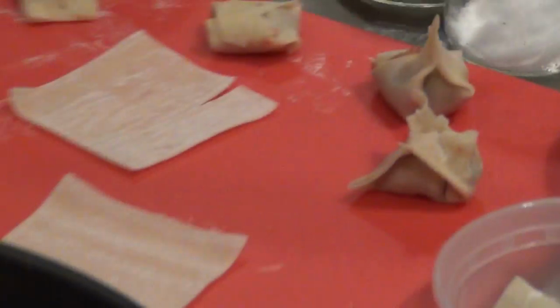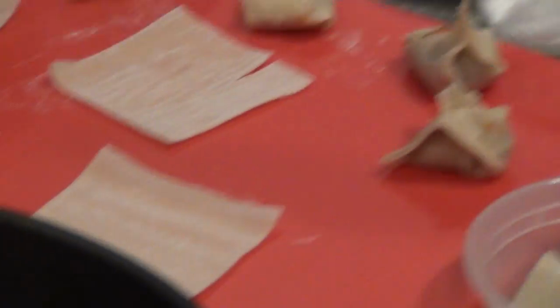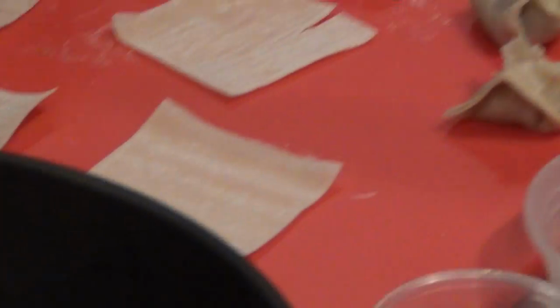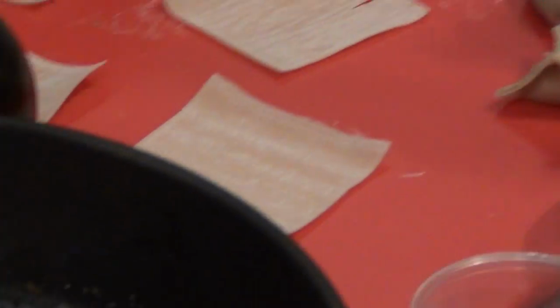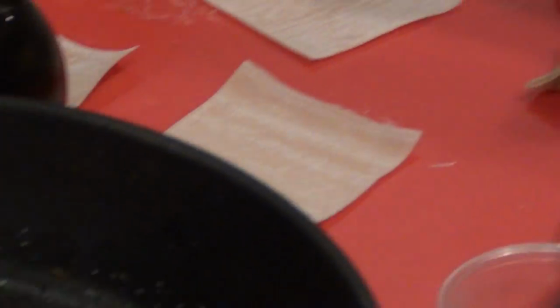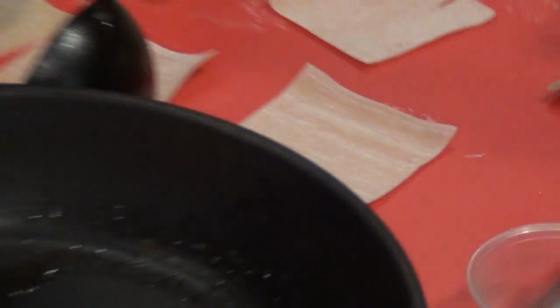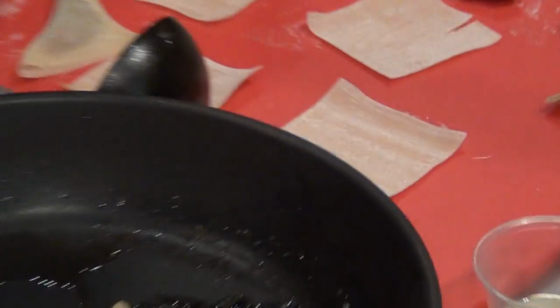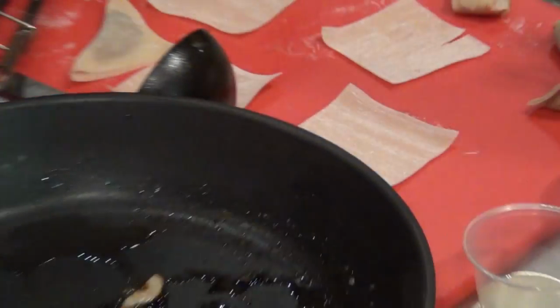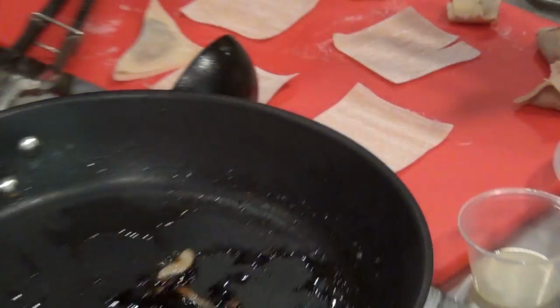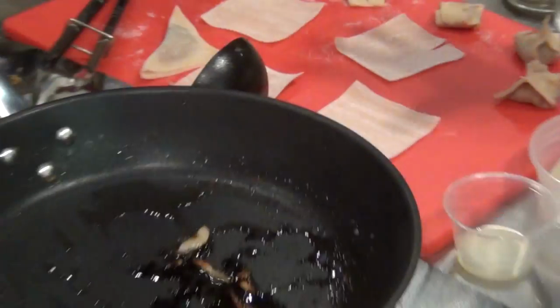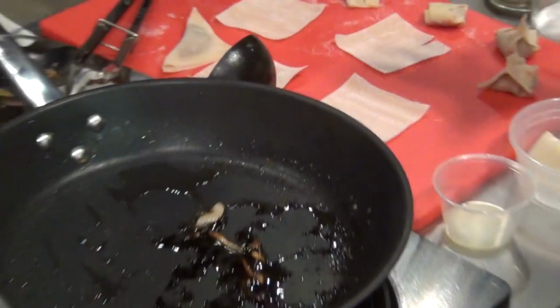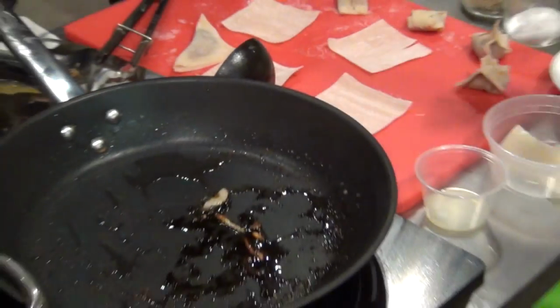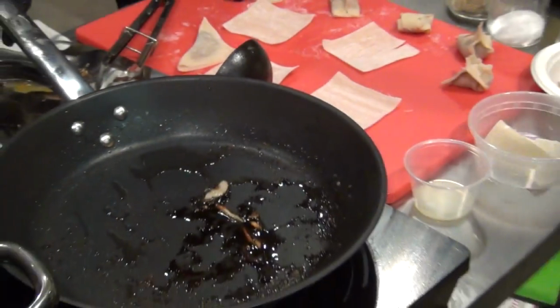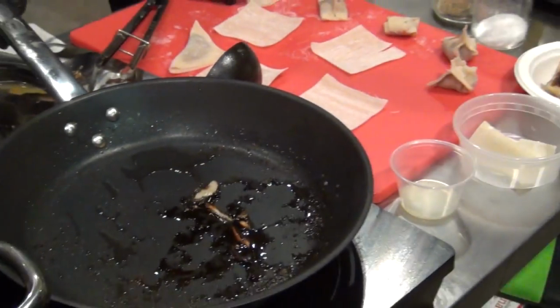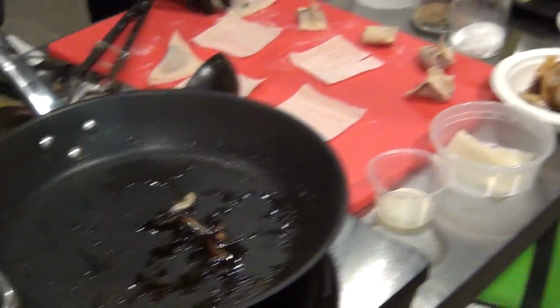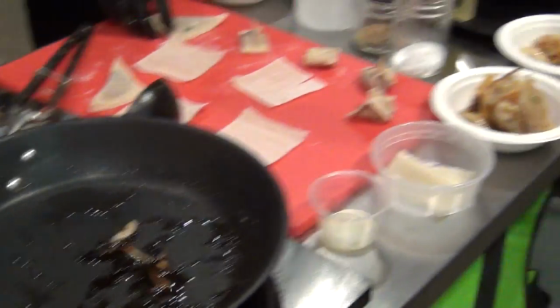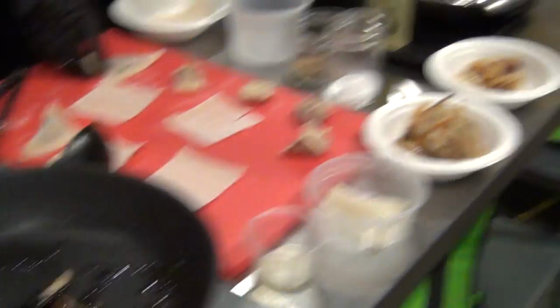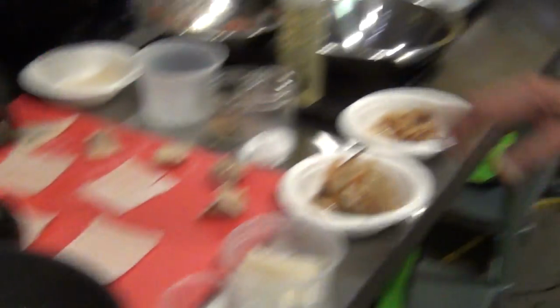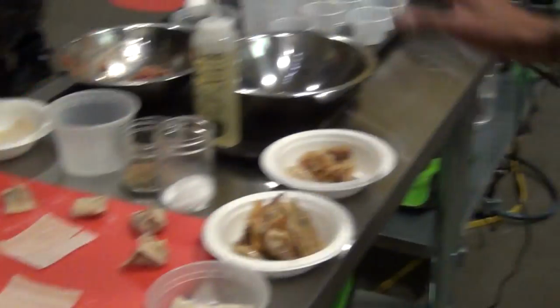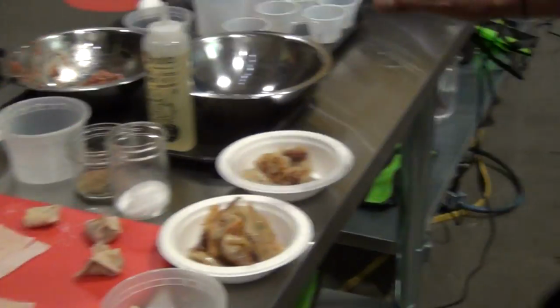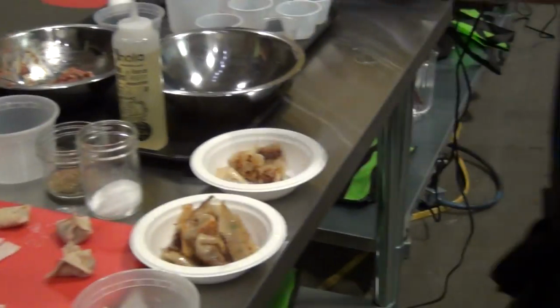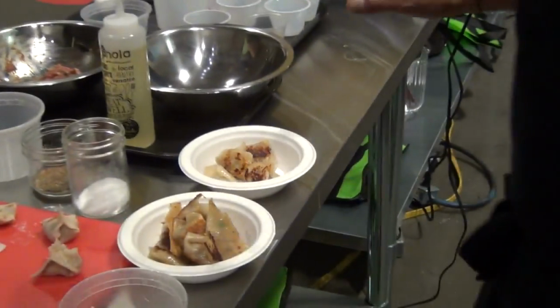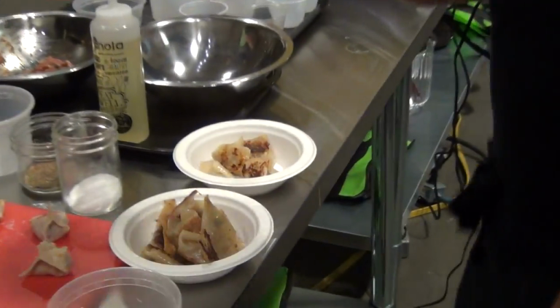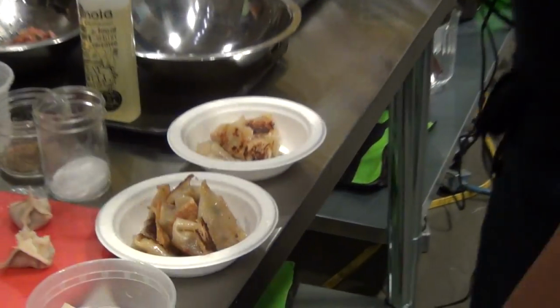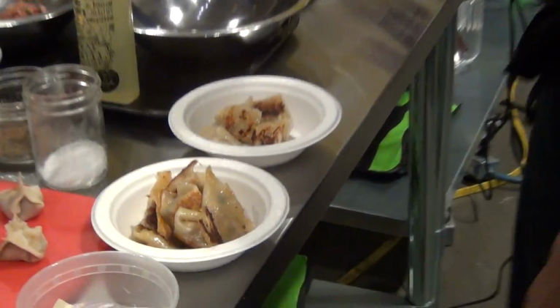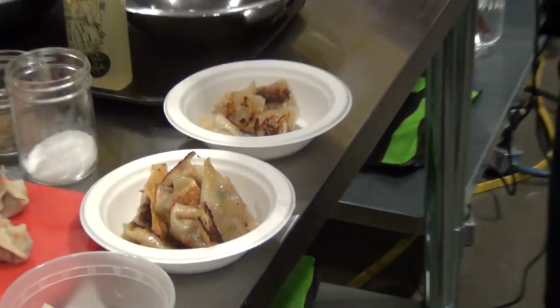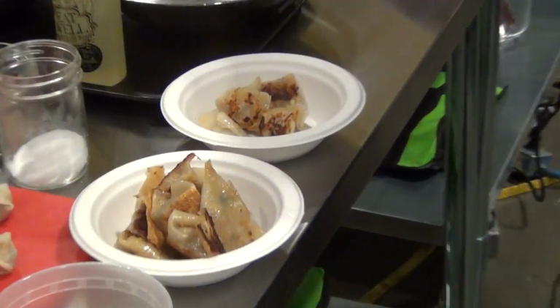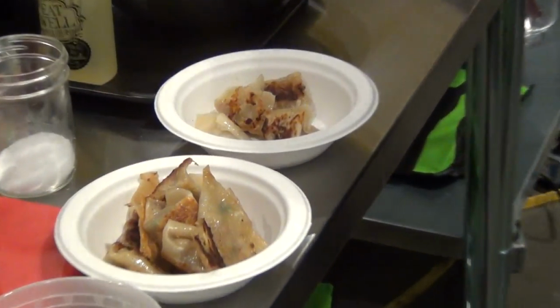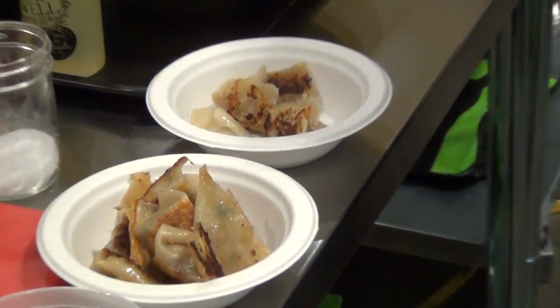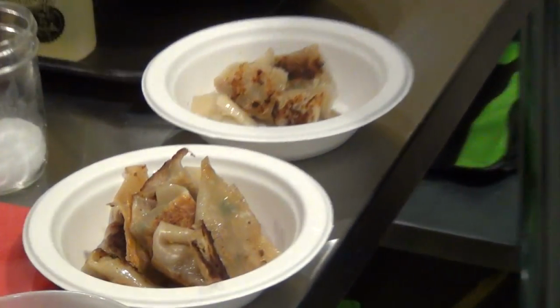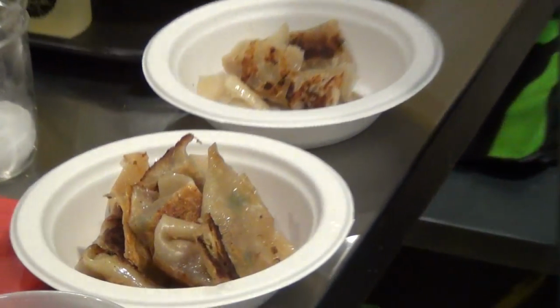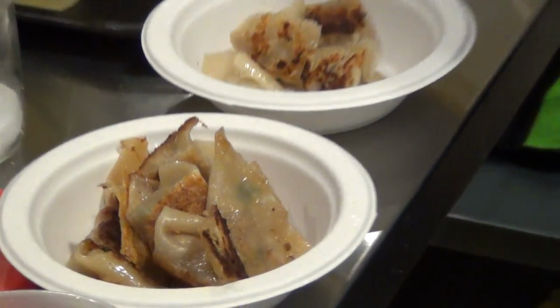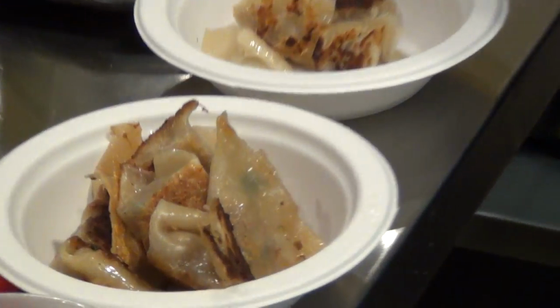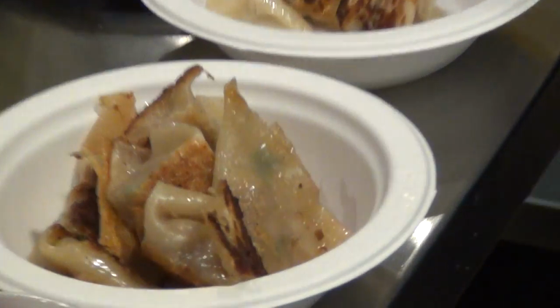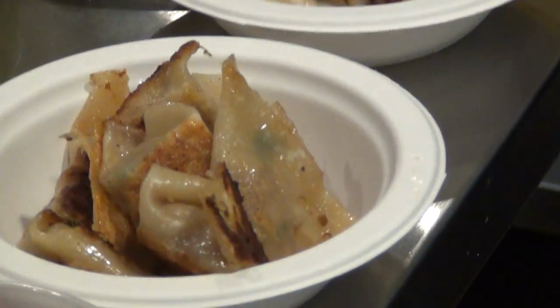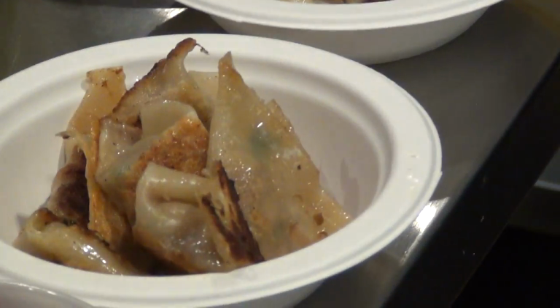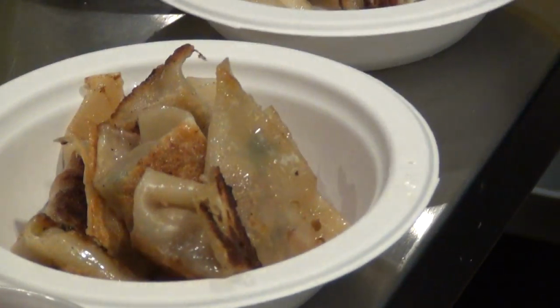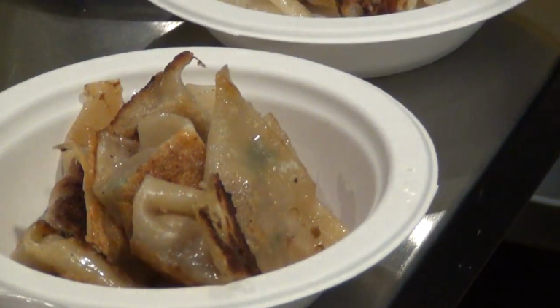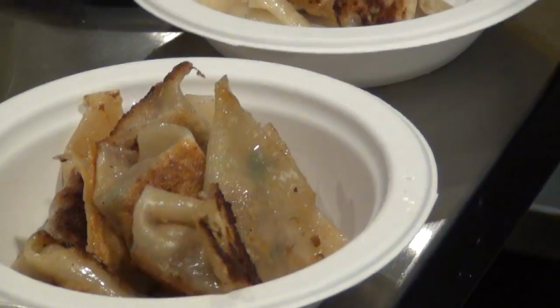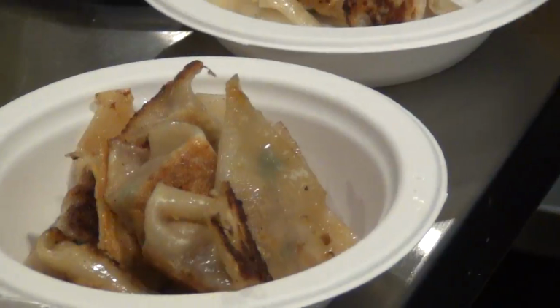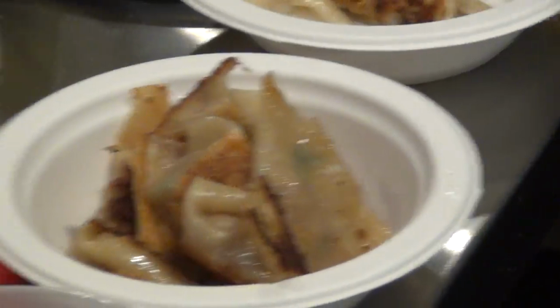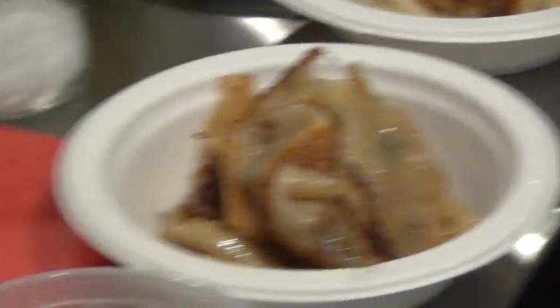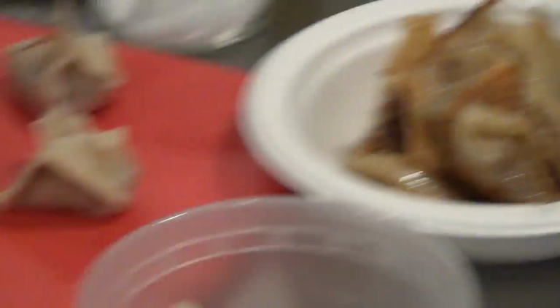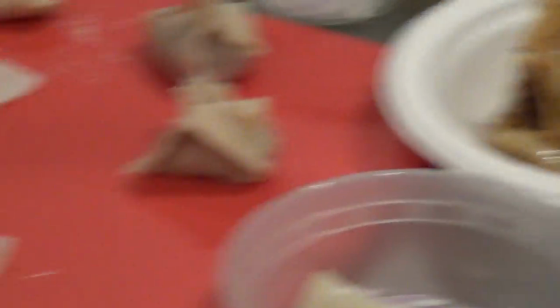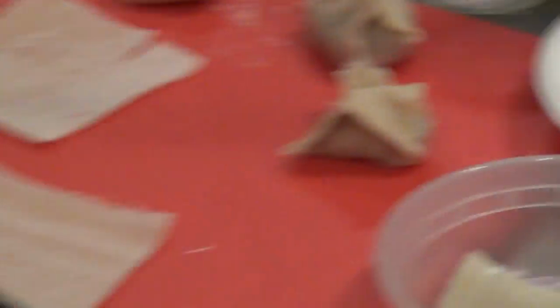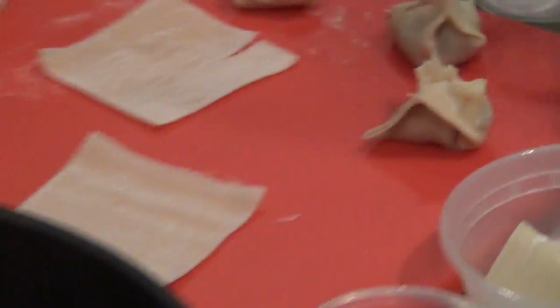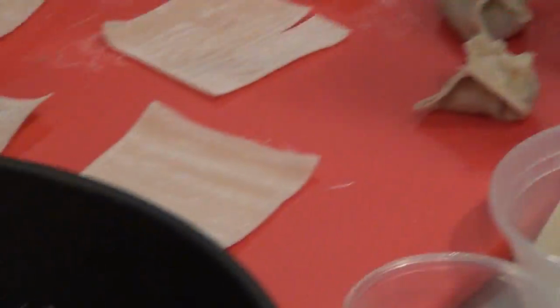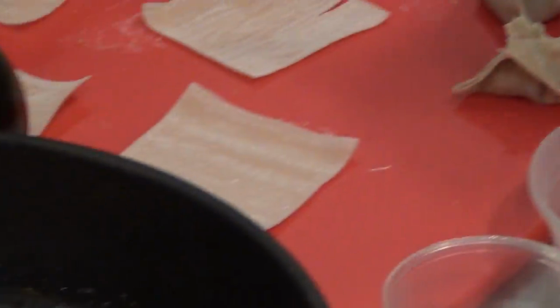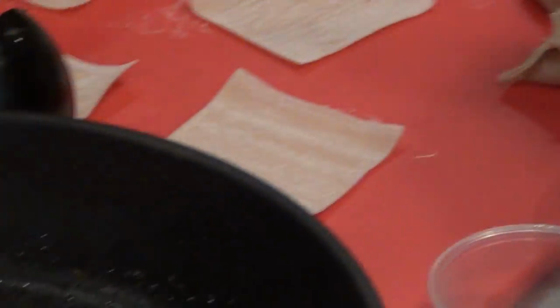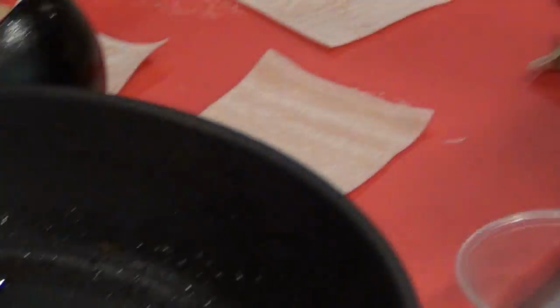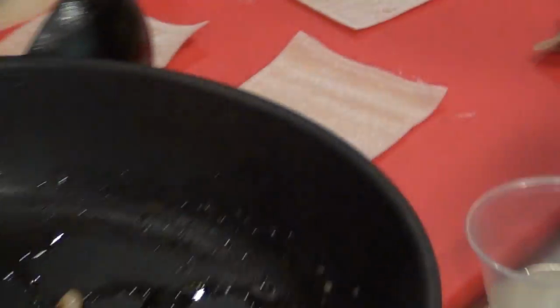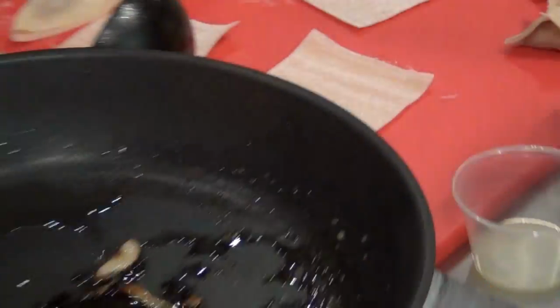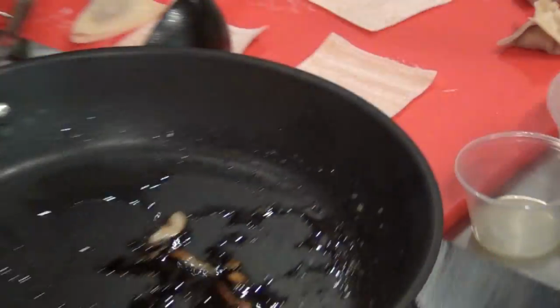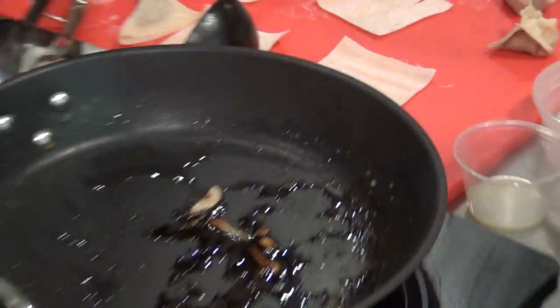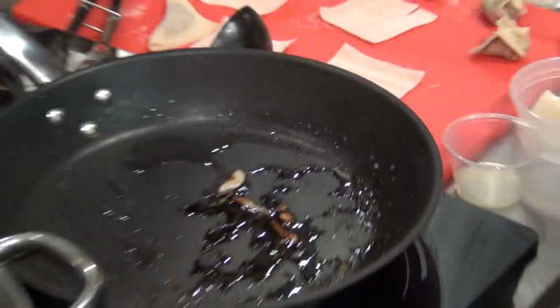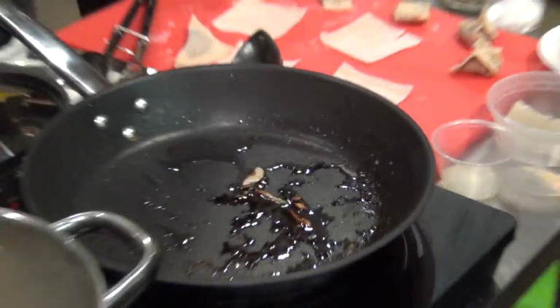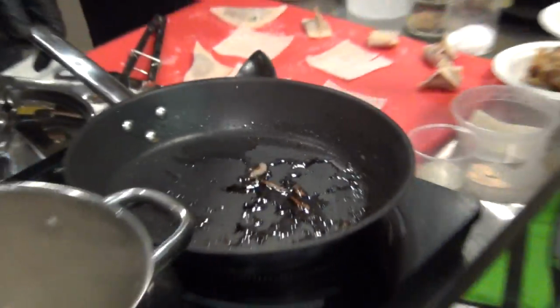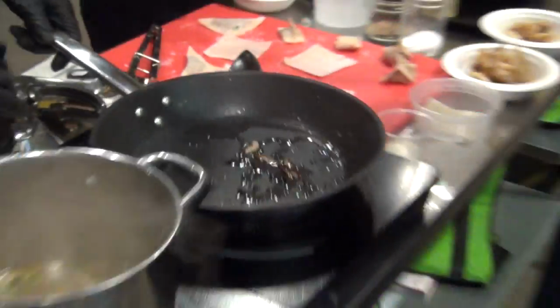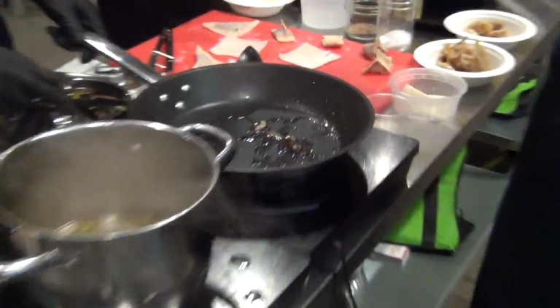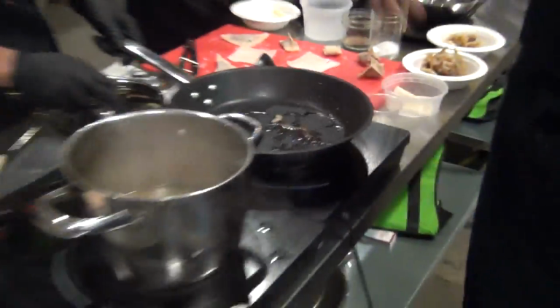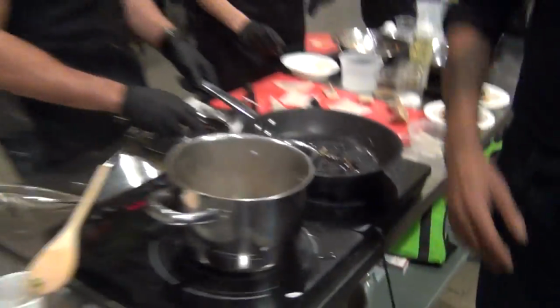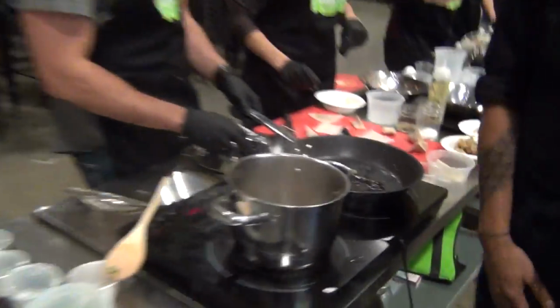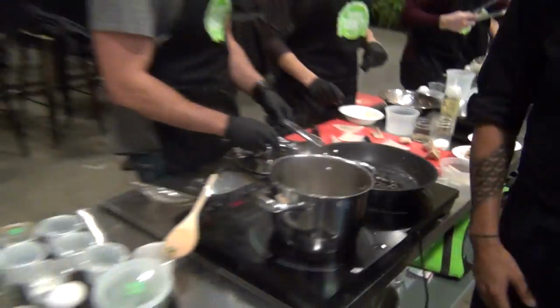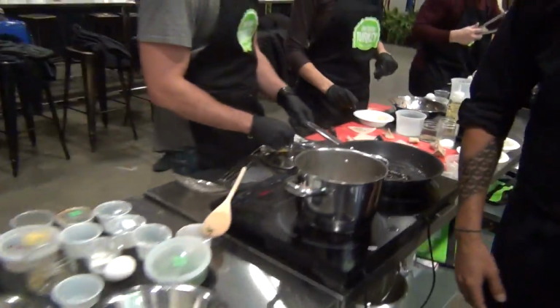We can garnish it with our green onions and any additional garnishment you have left. You have some lettuce here.